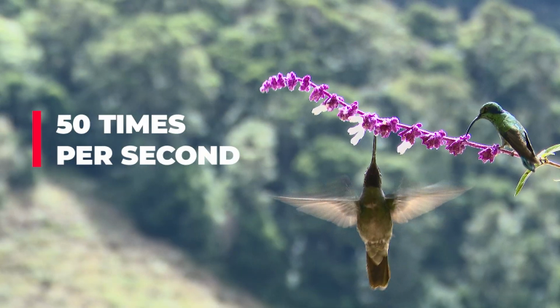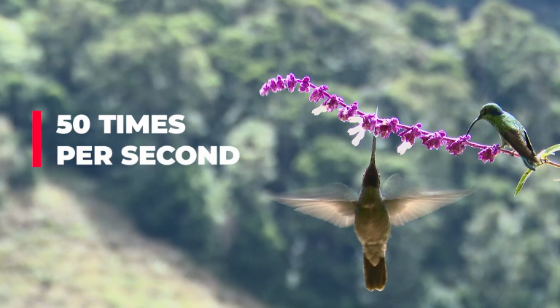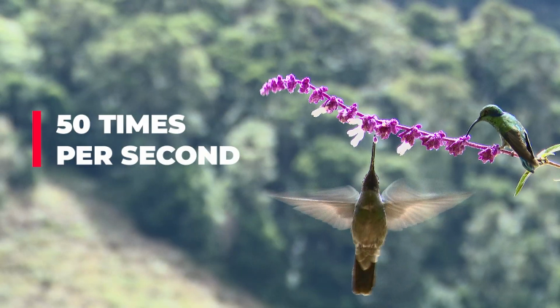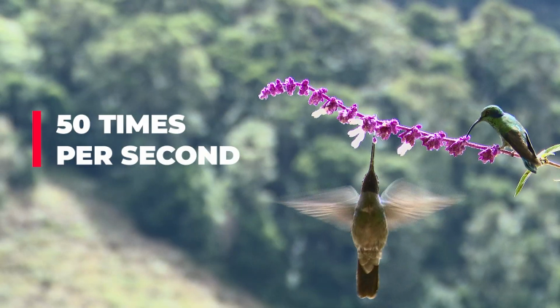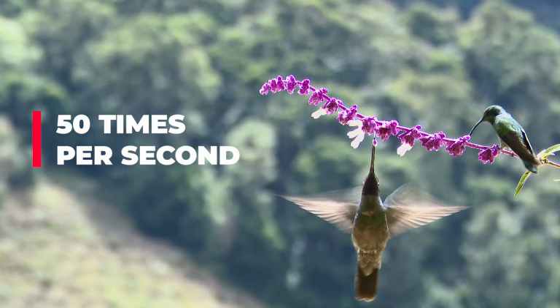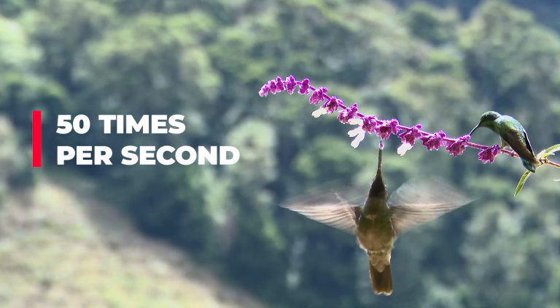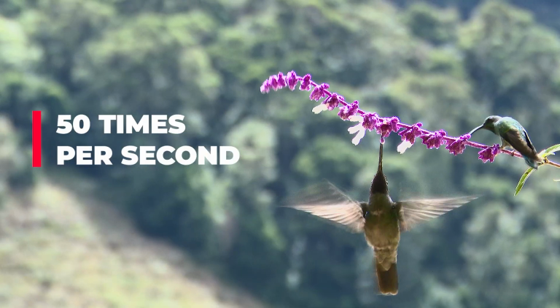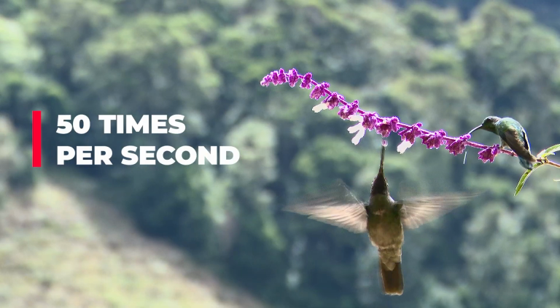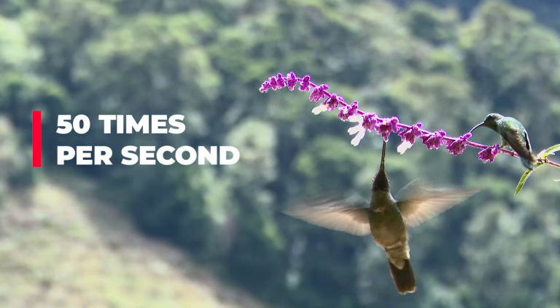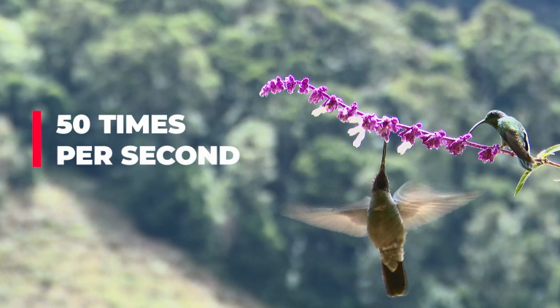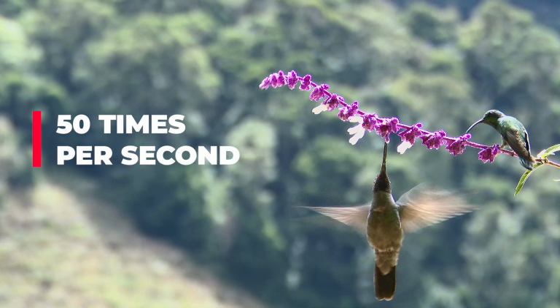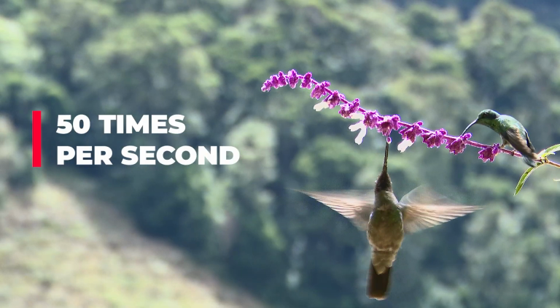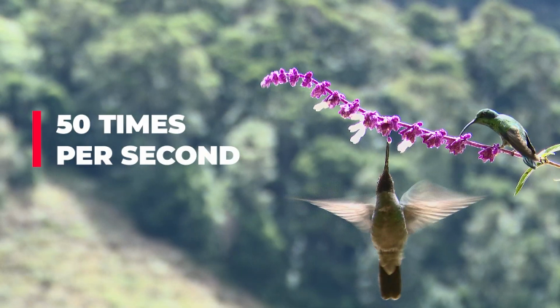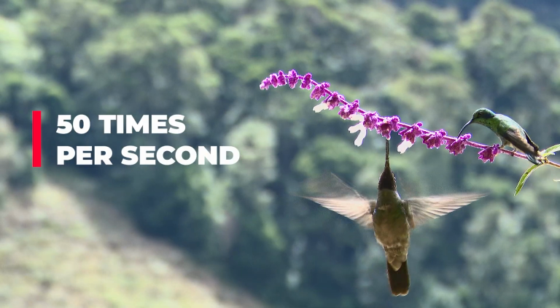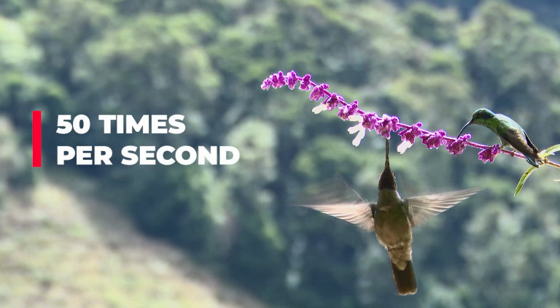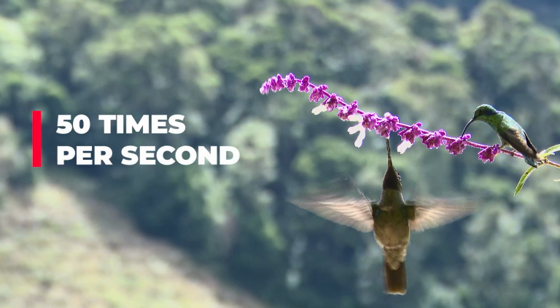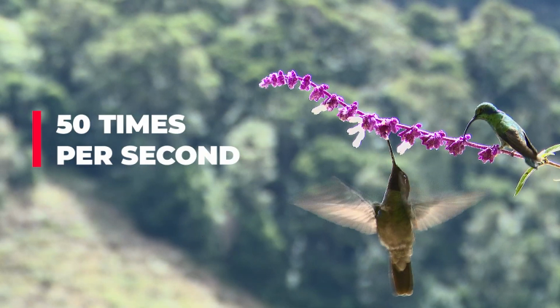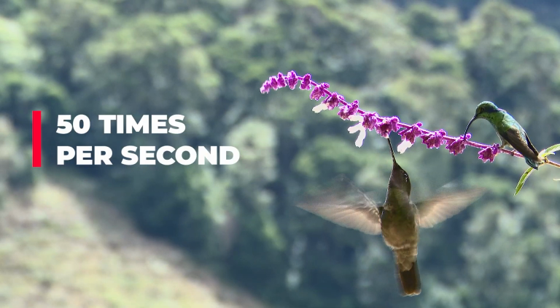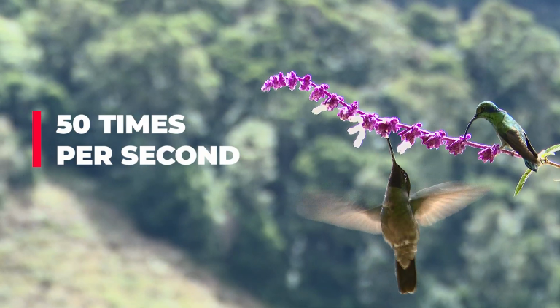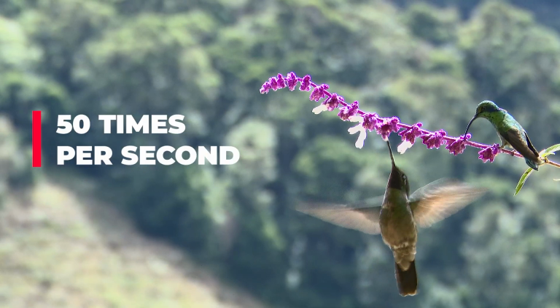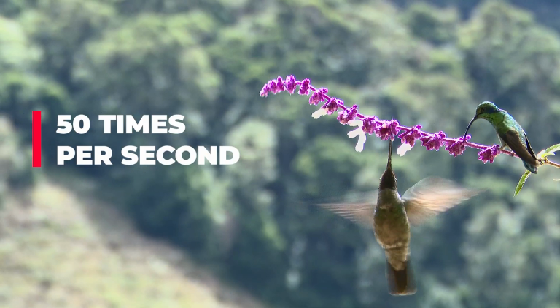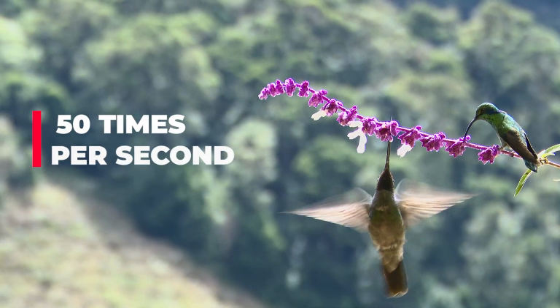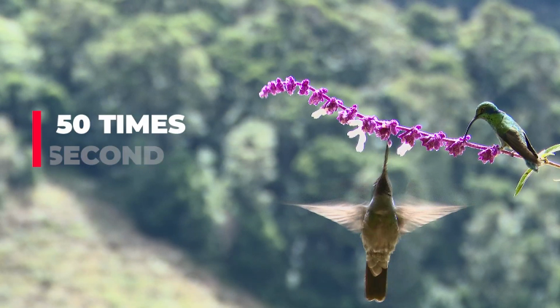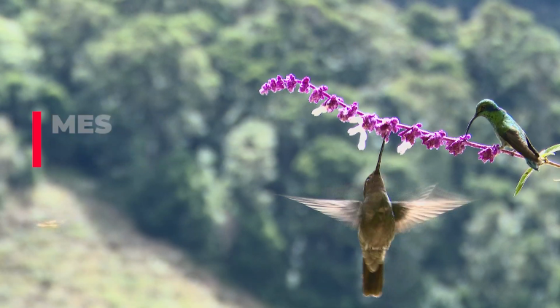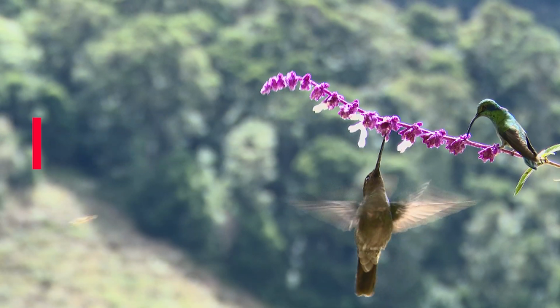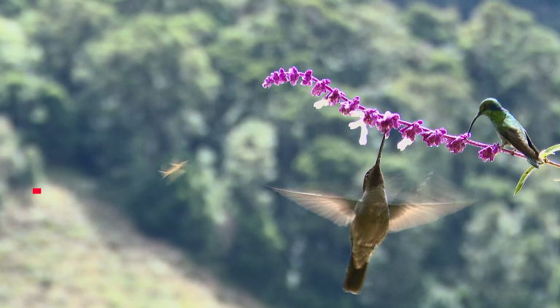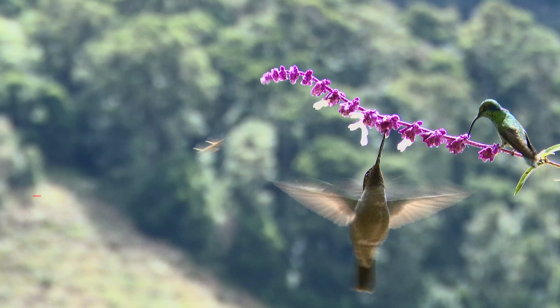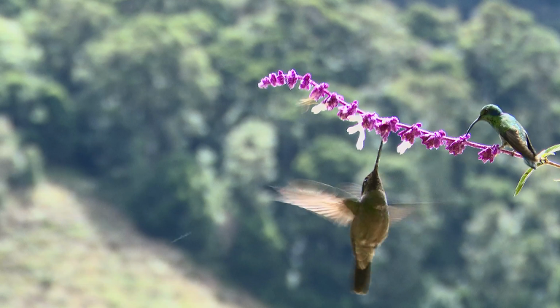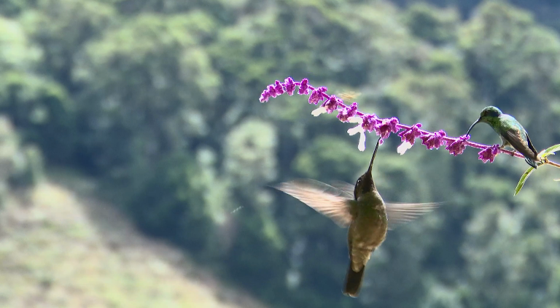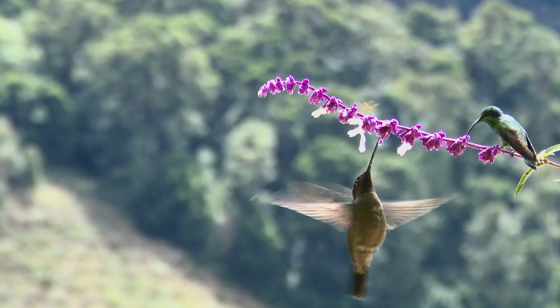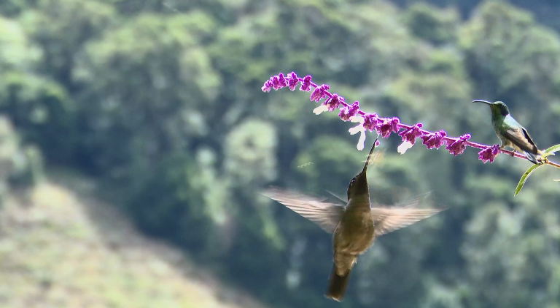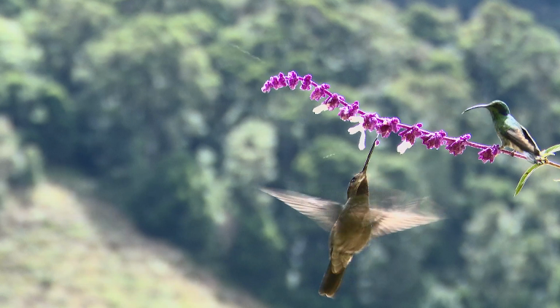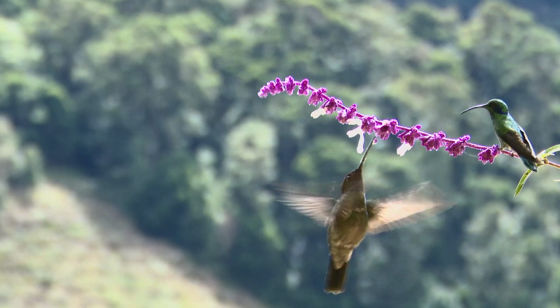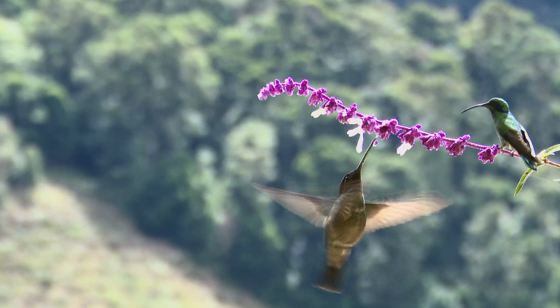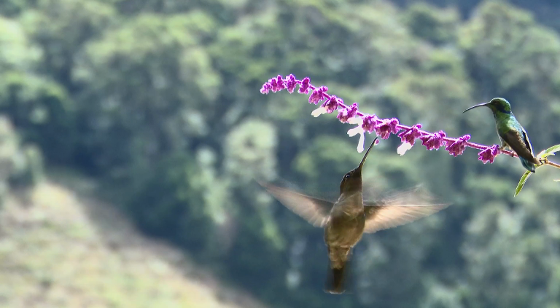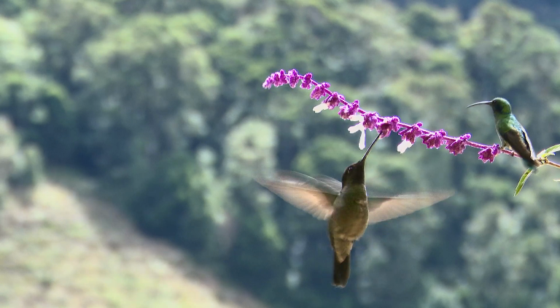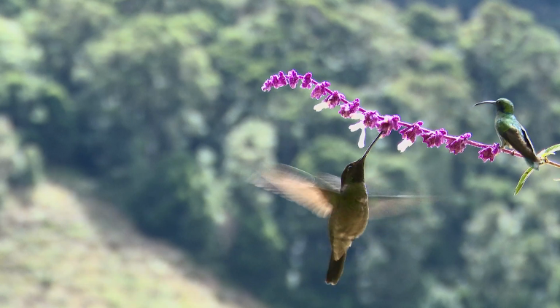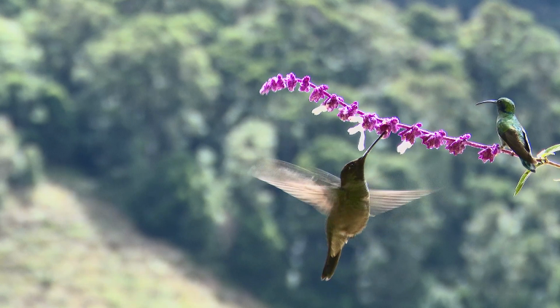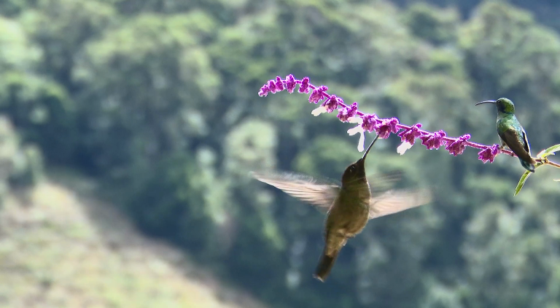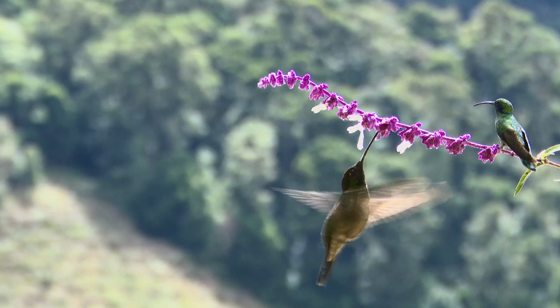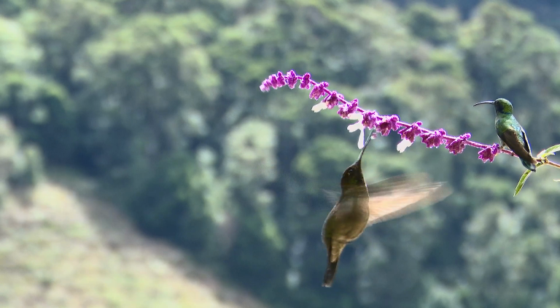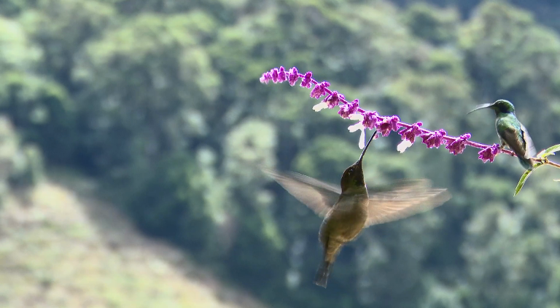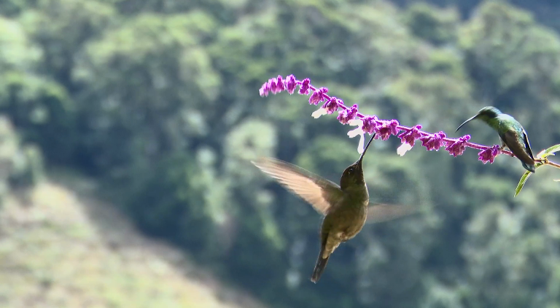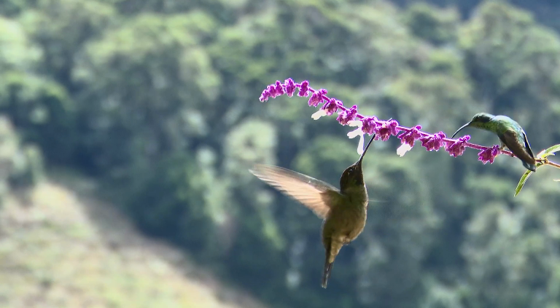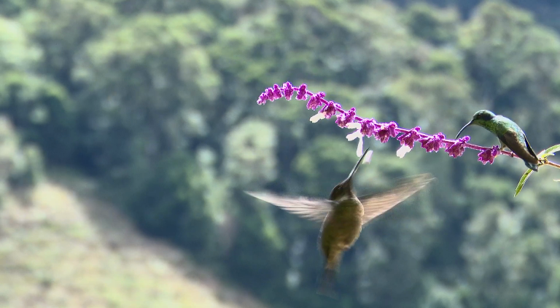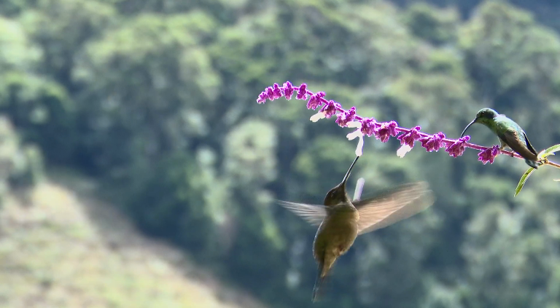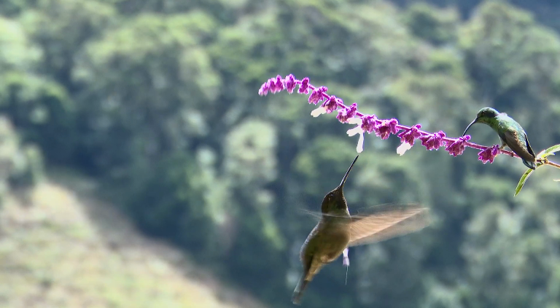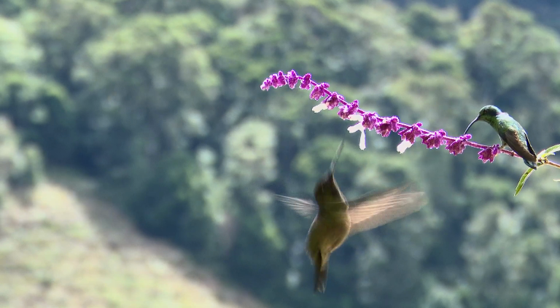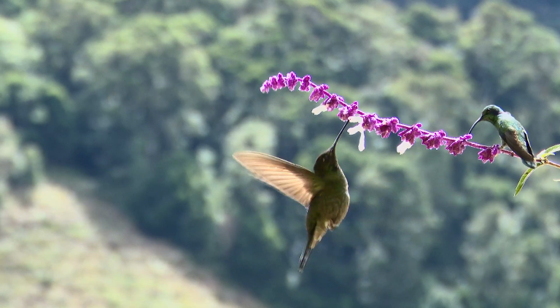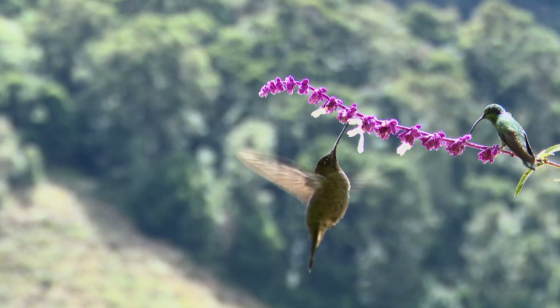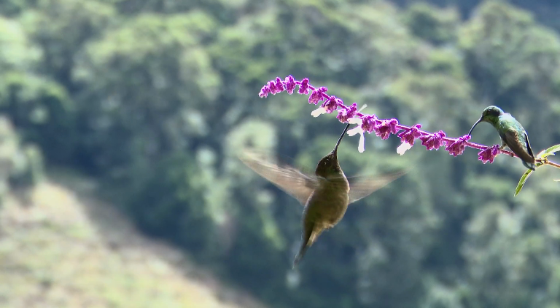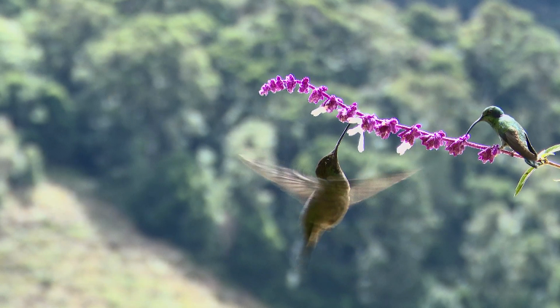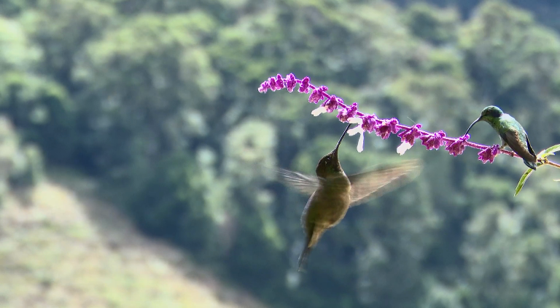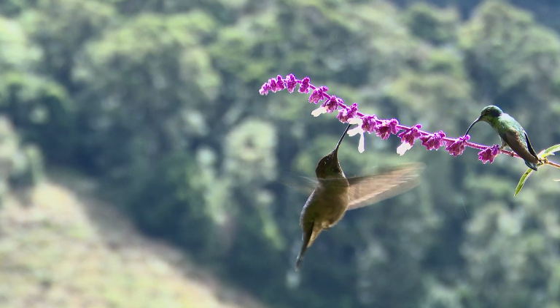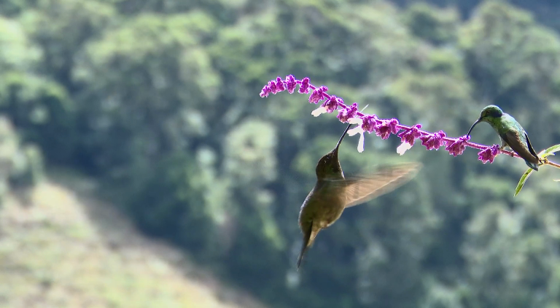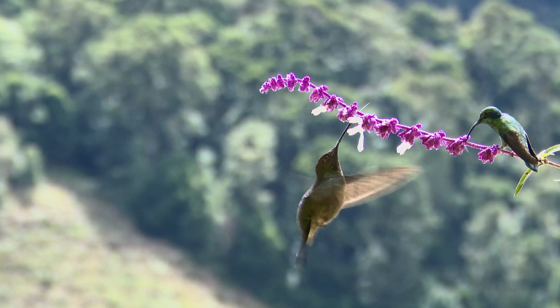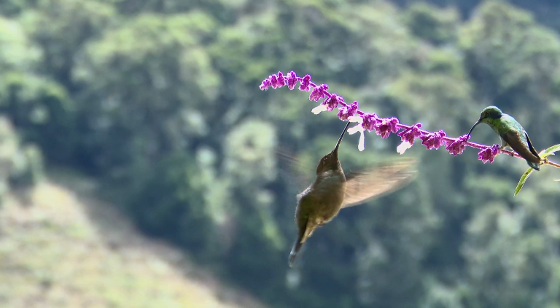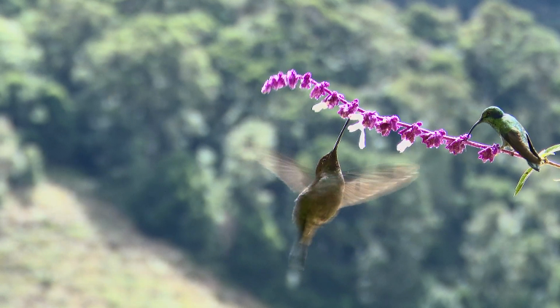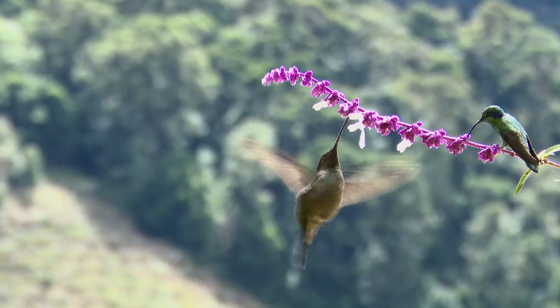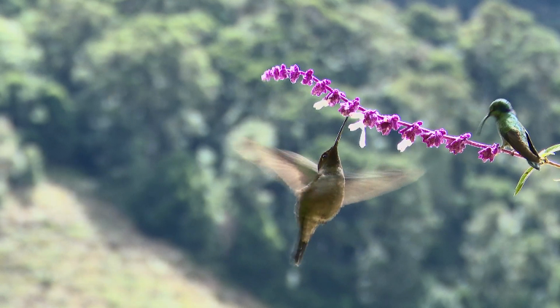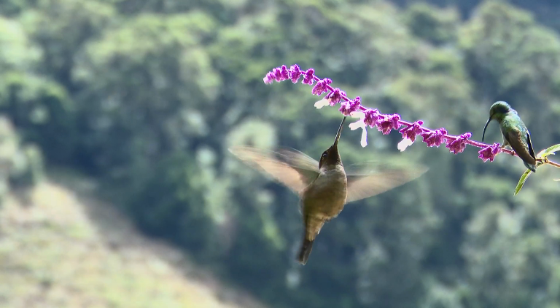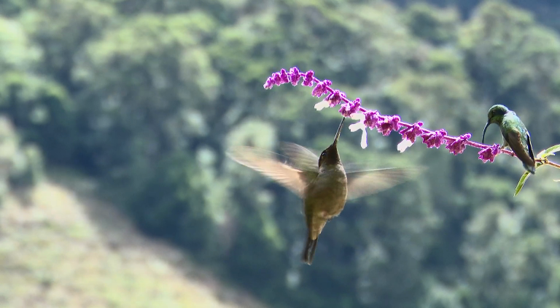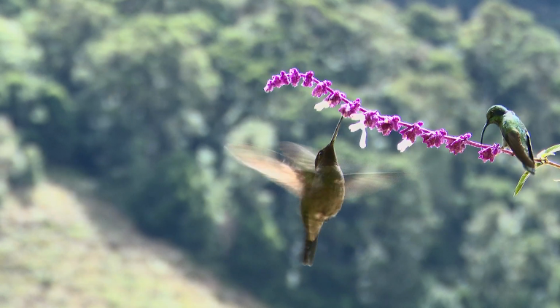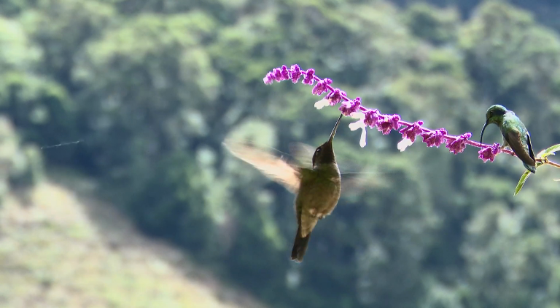That's so fast it sounds like a hum, which is how they got their name.